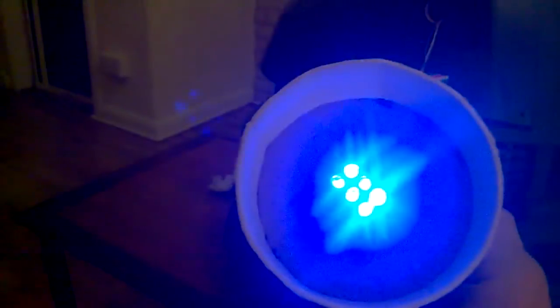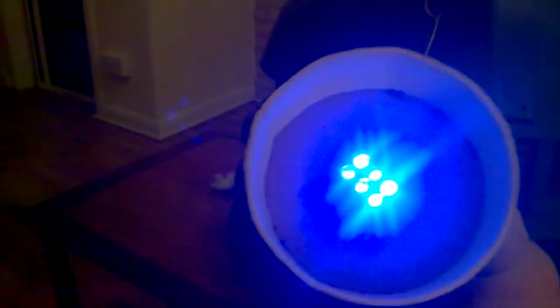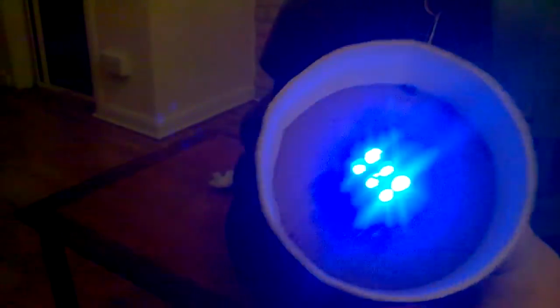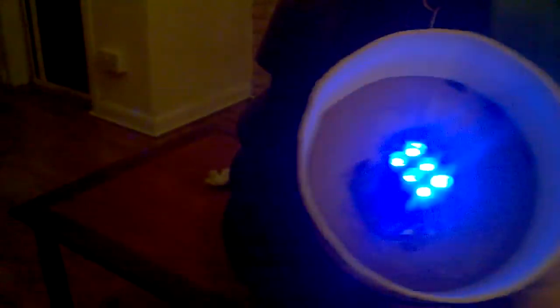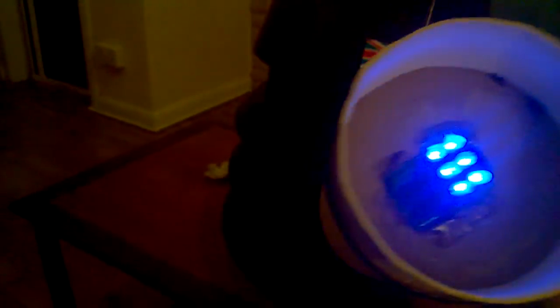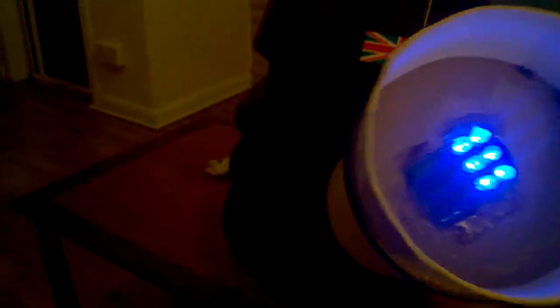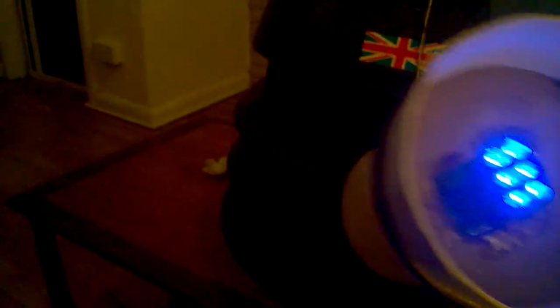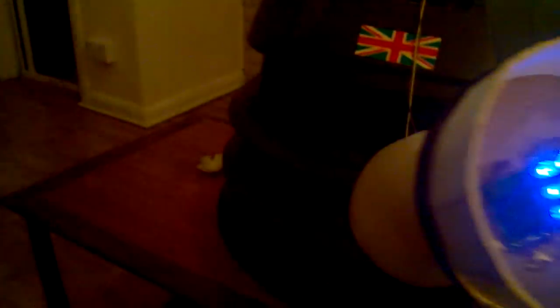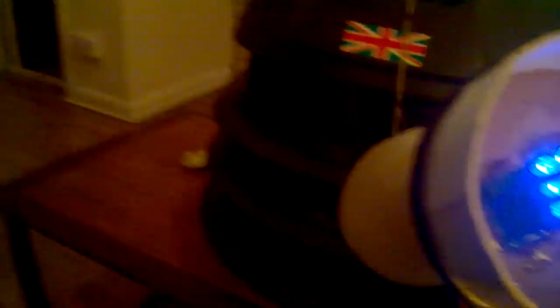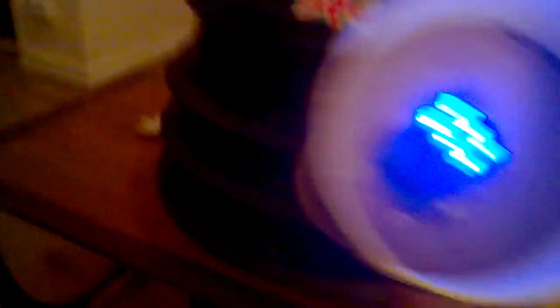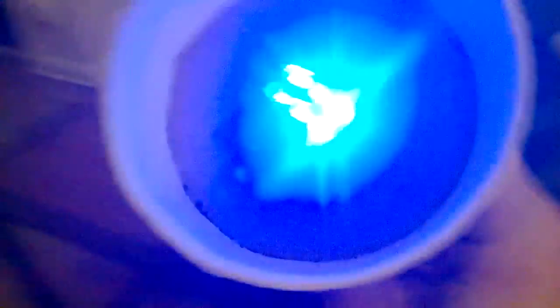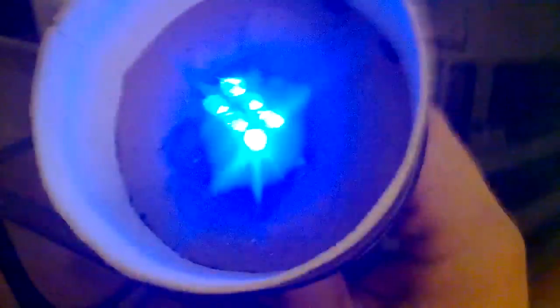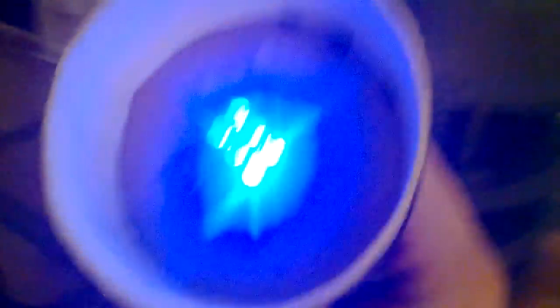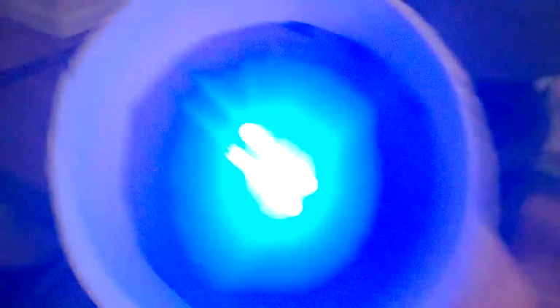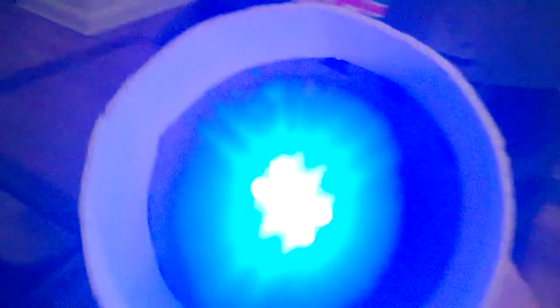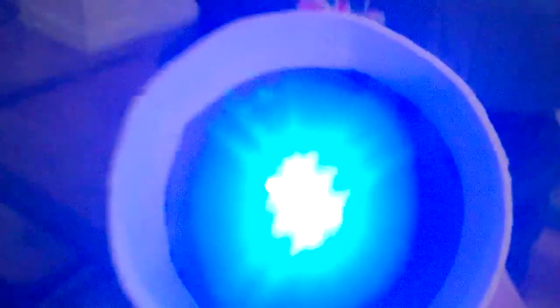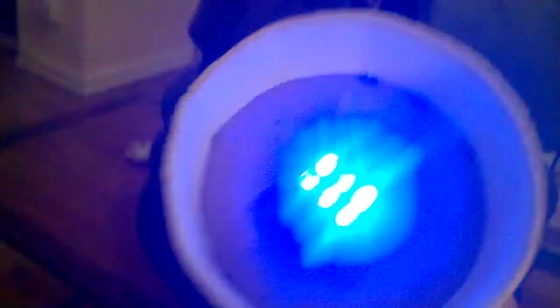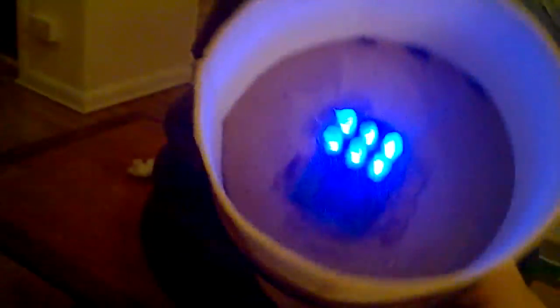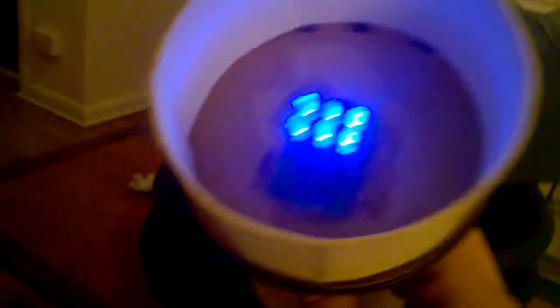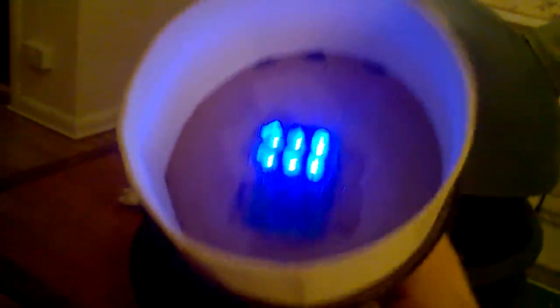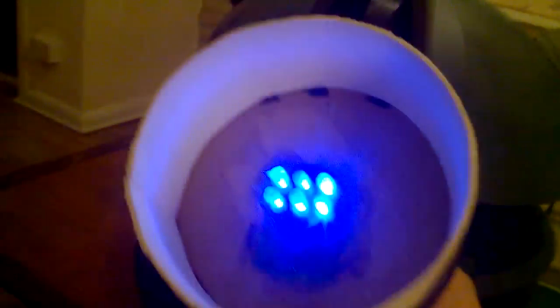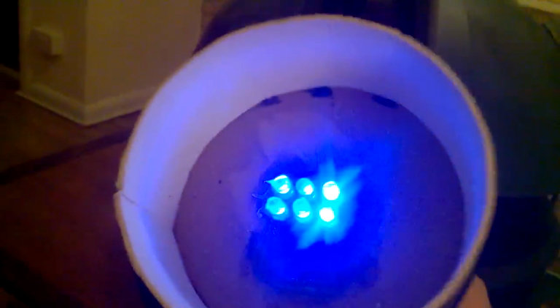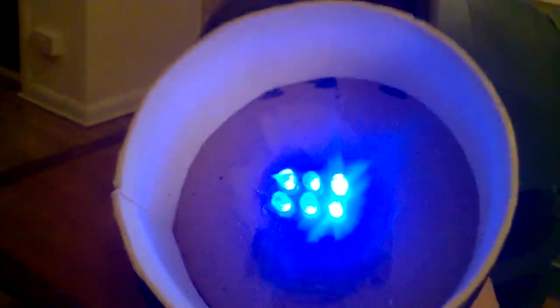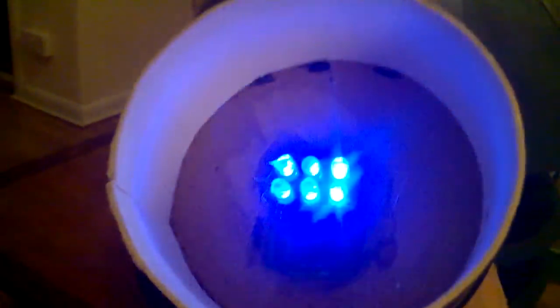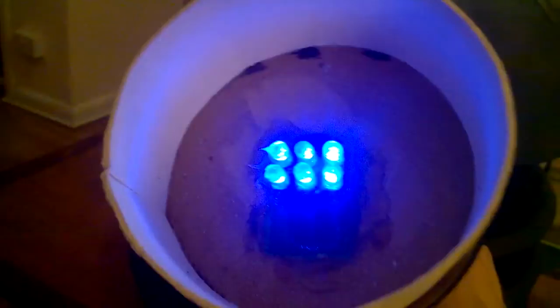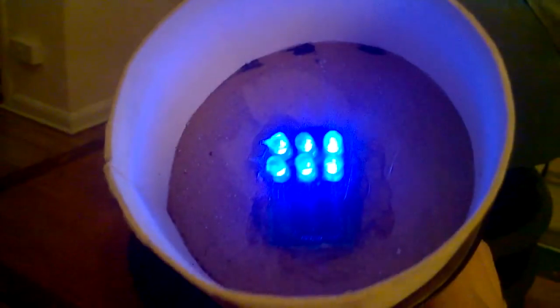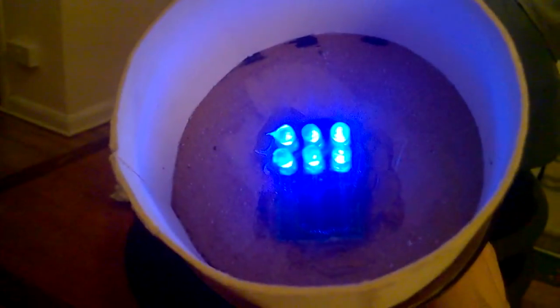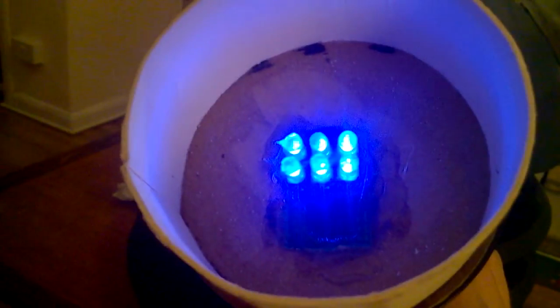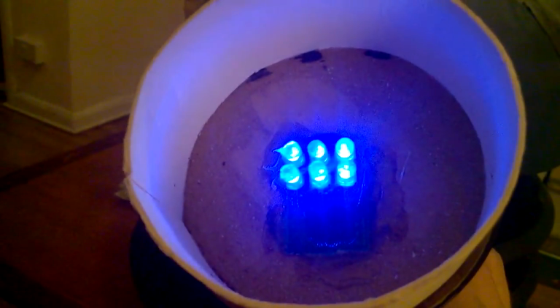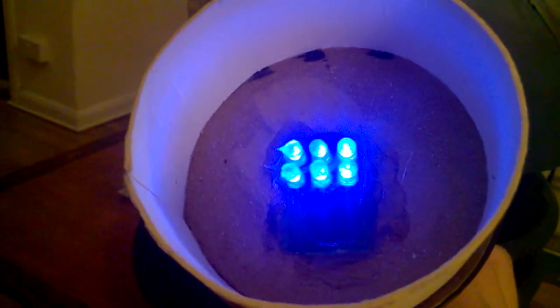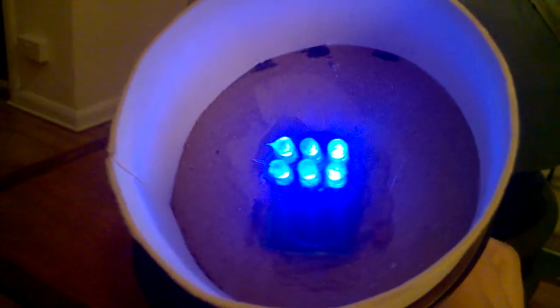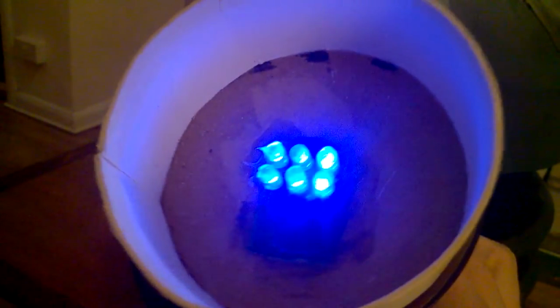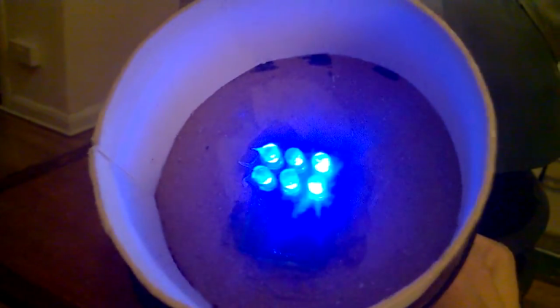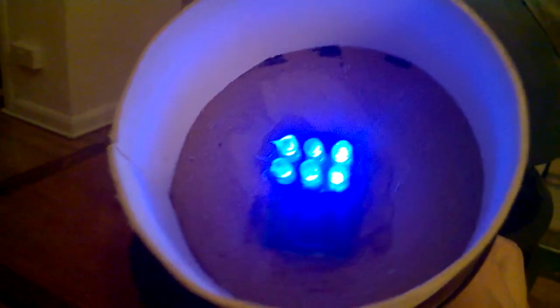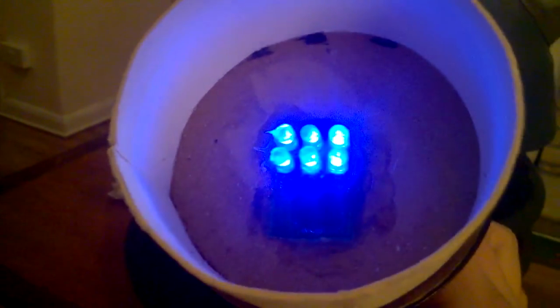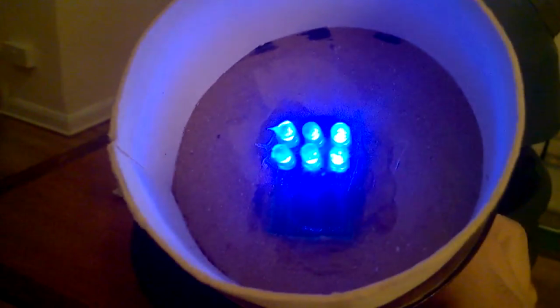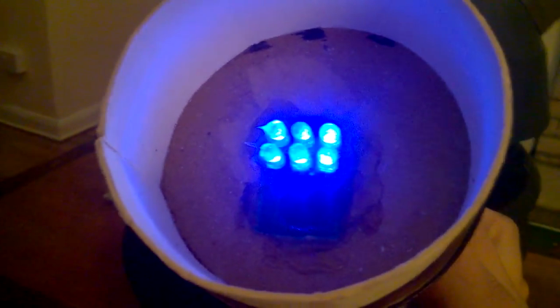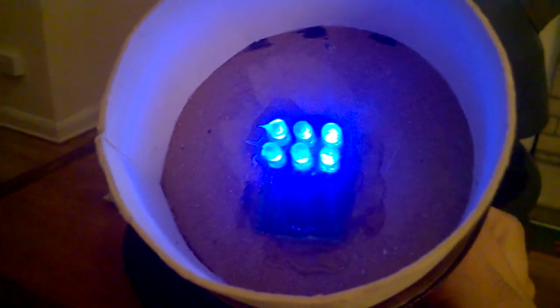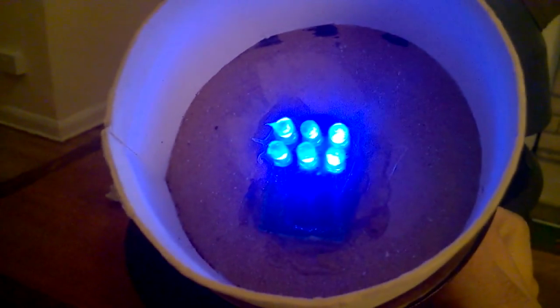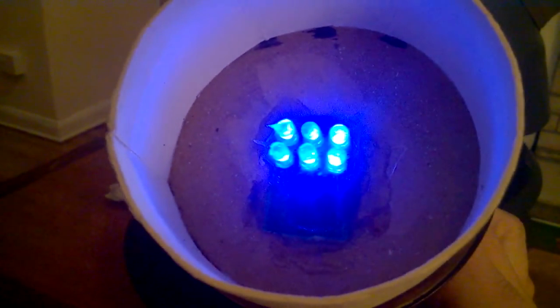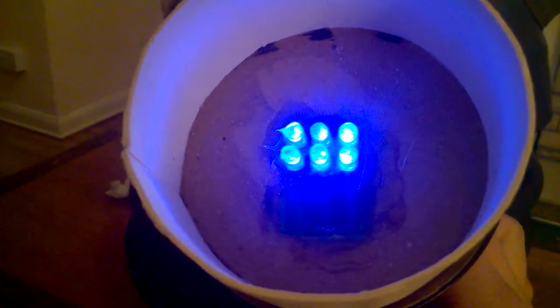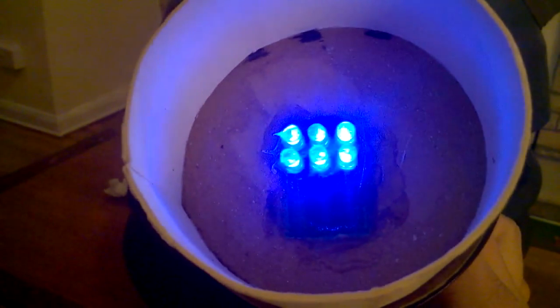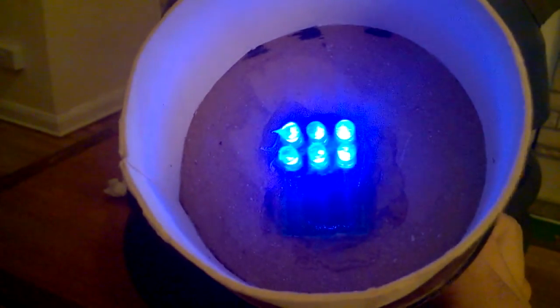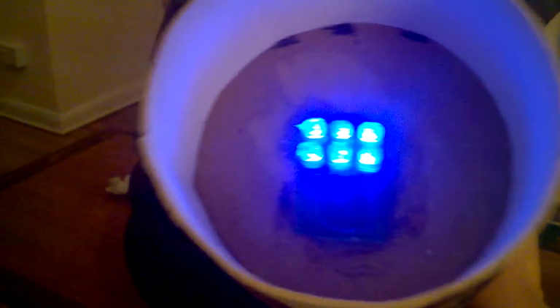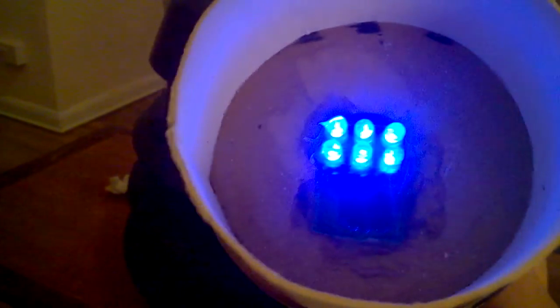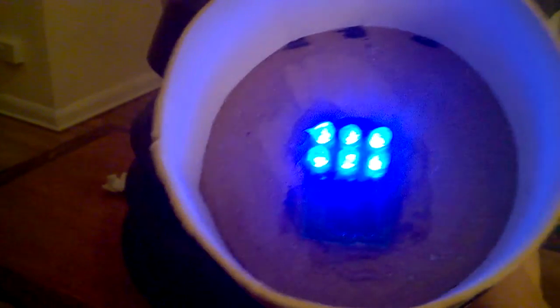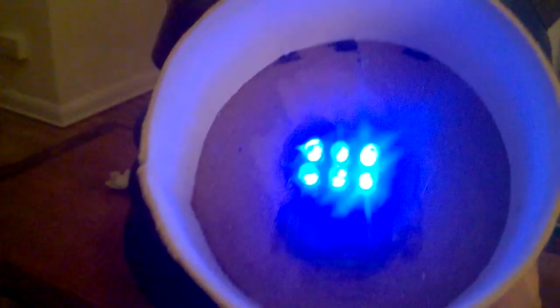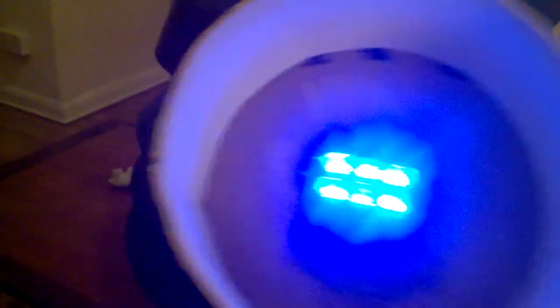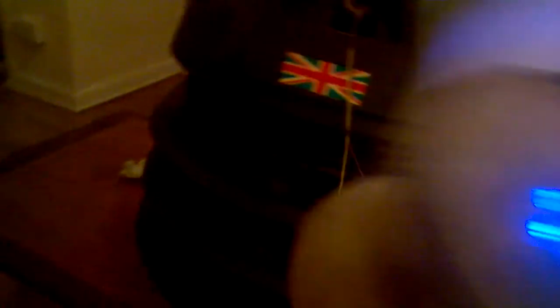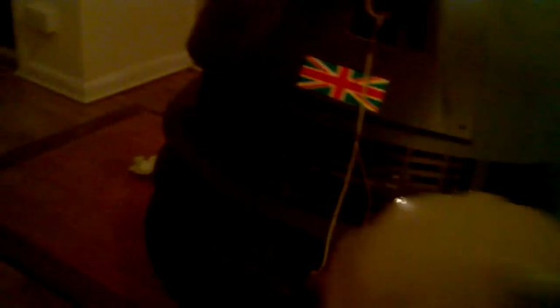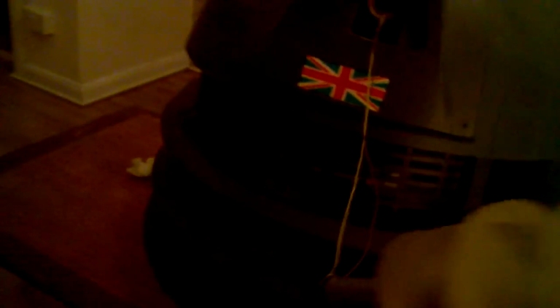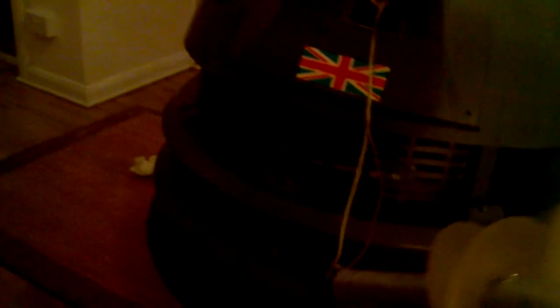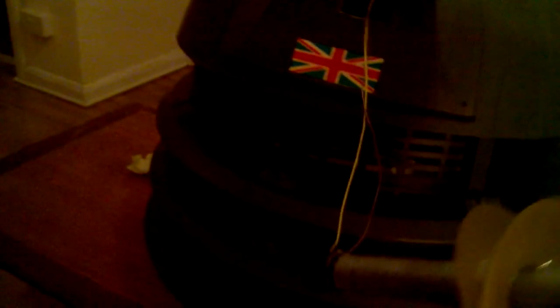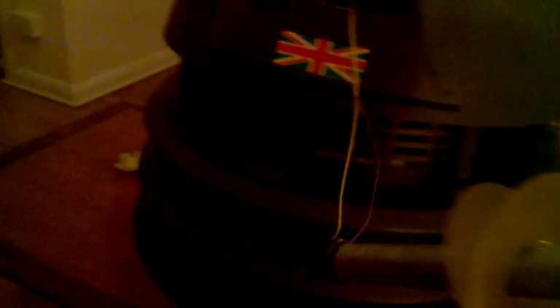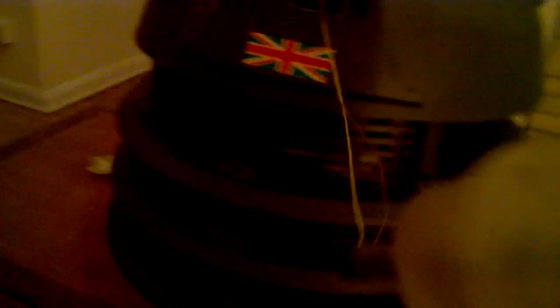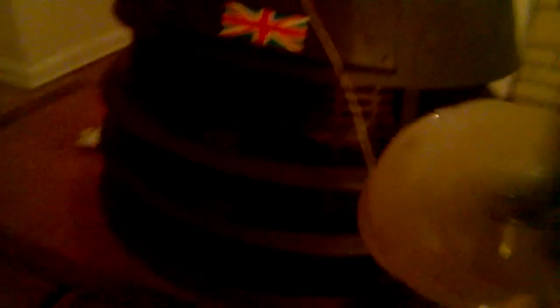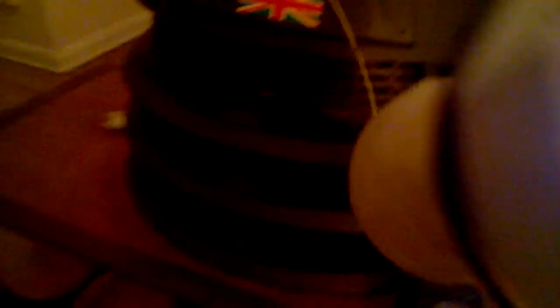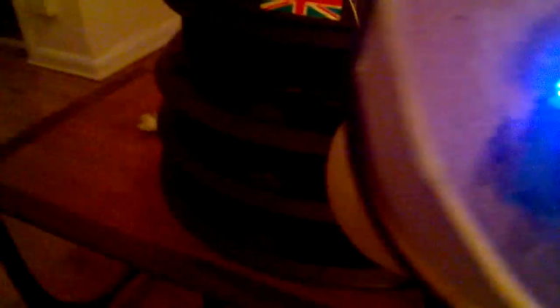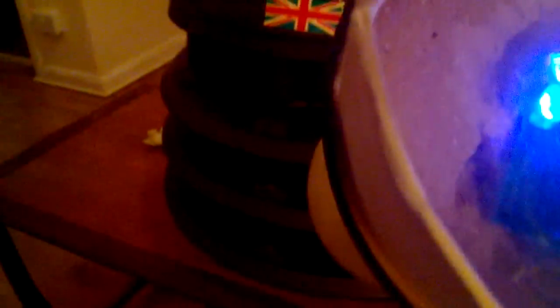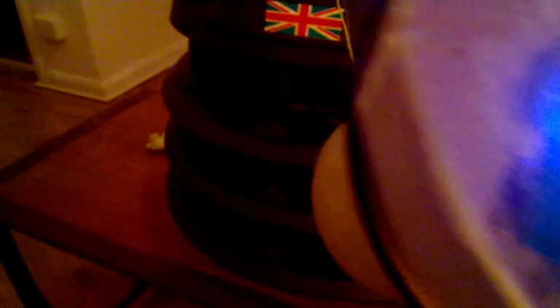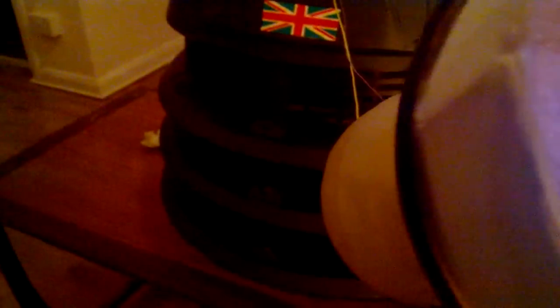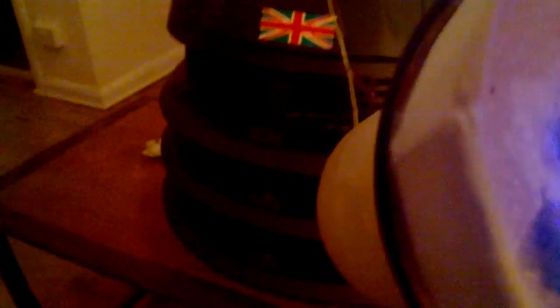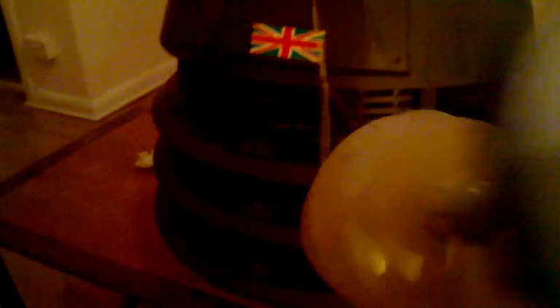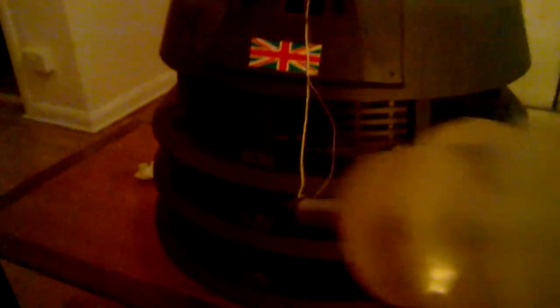That's literally all it is. You can get some blue LEDs from Maplin, although the cheapest place is eBay, and these are just wired up together.